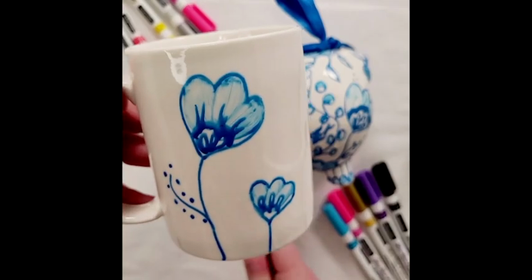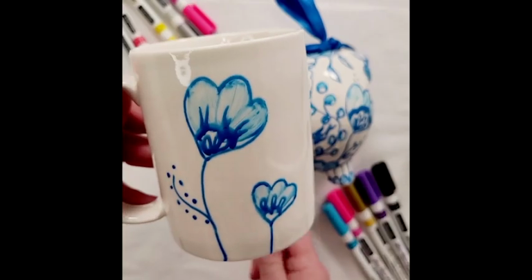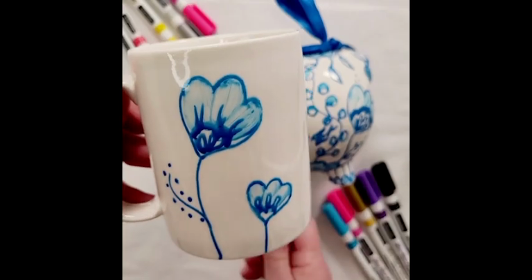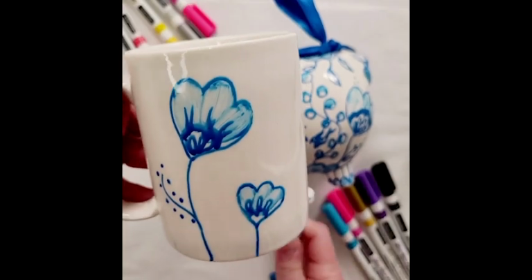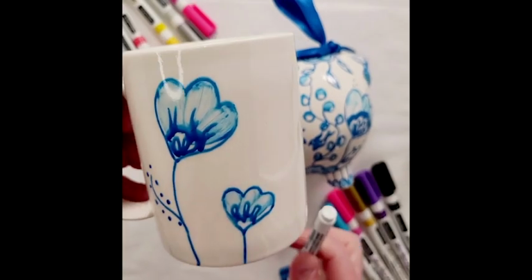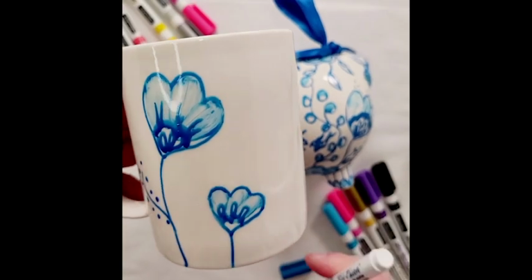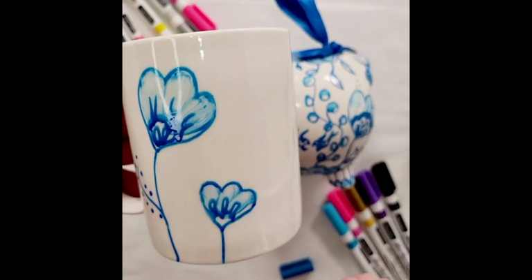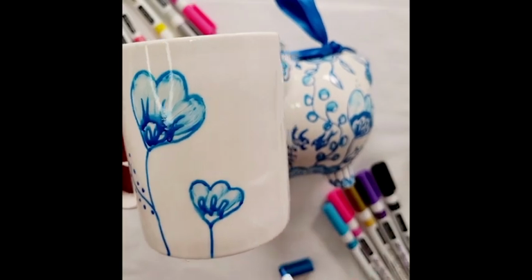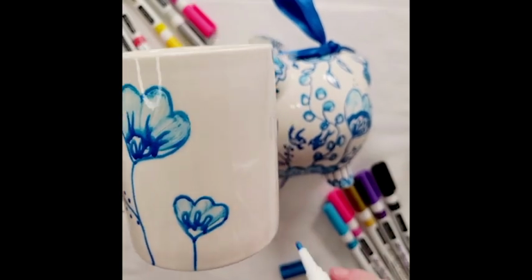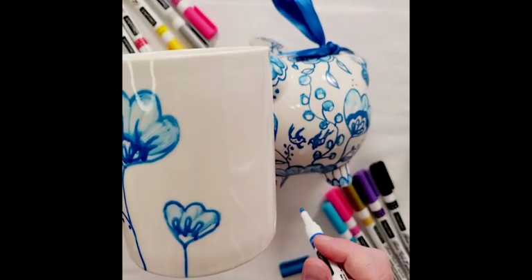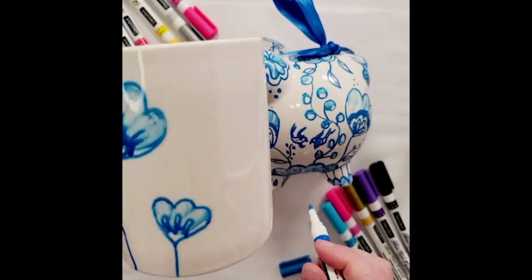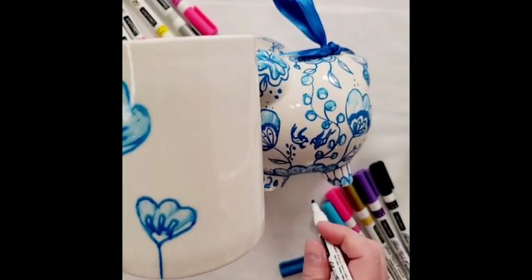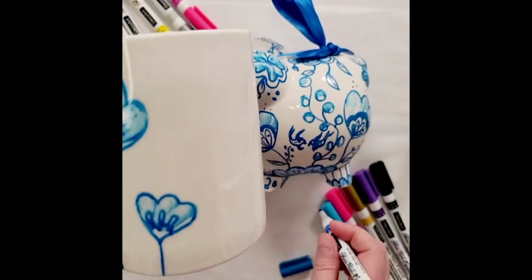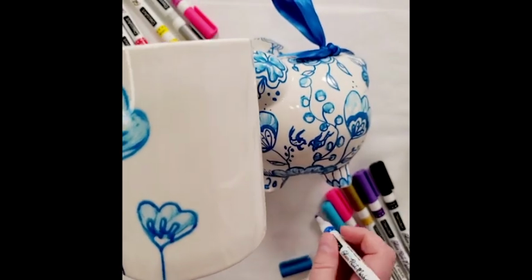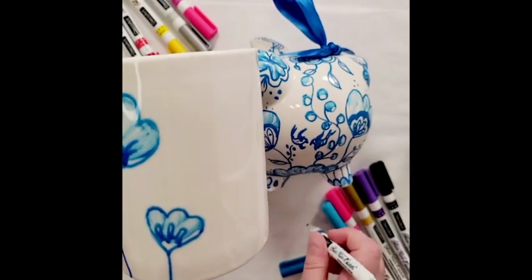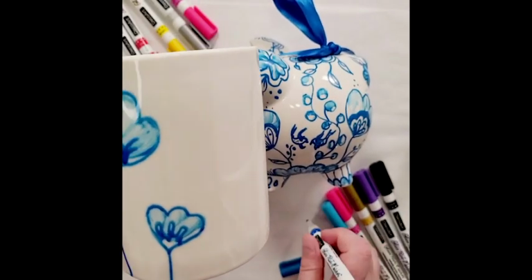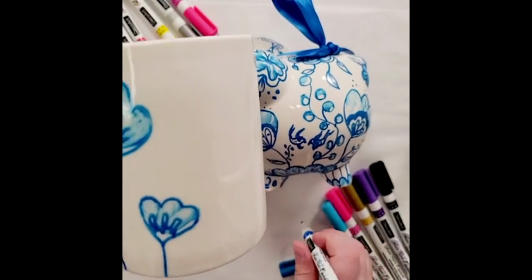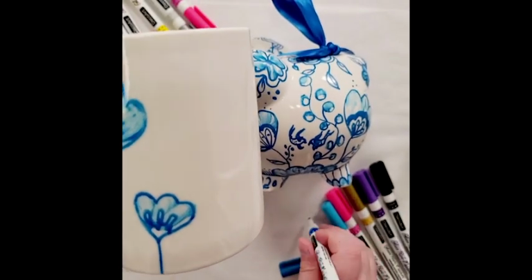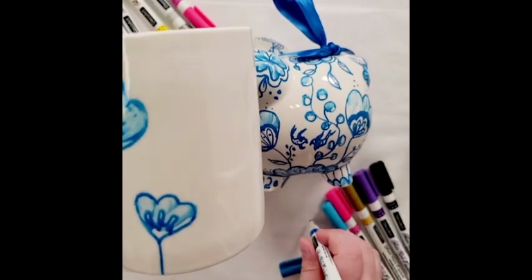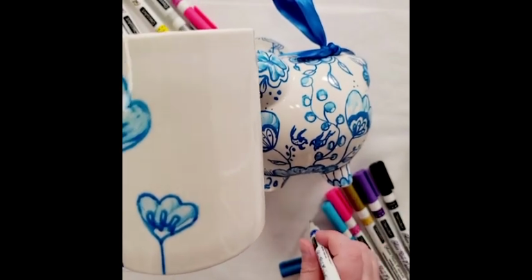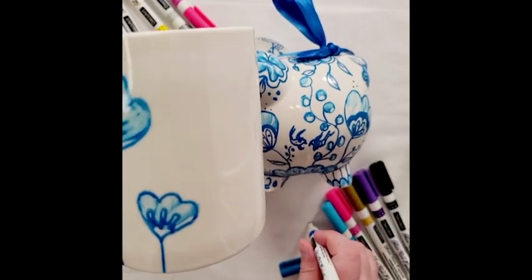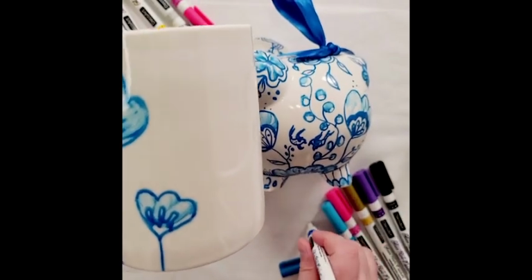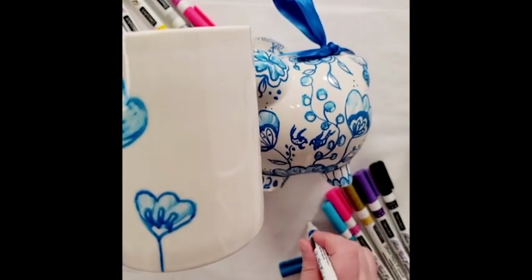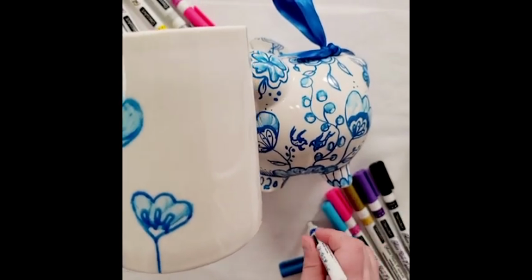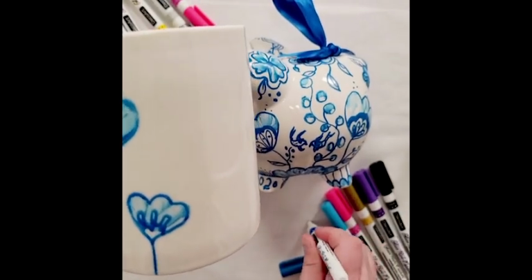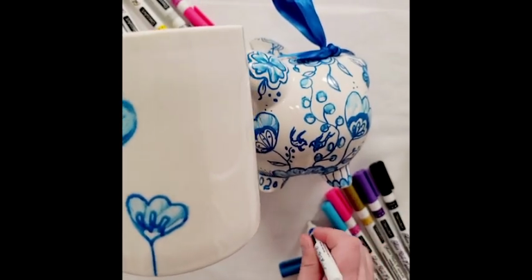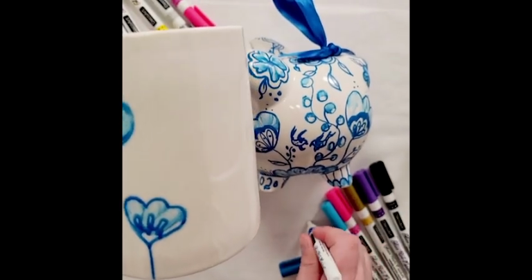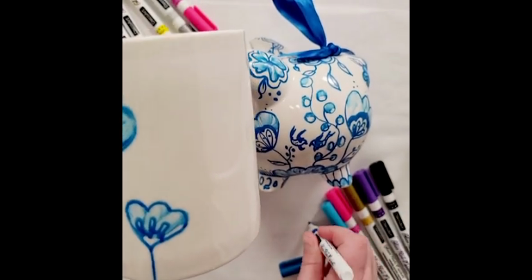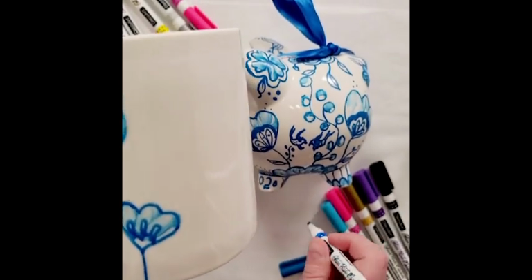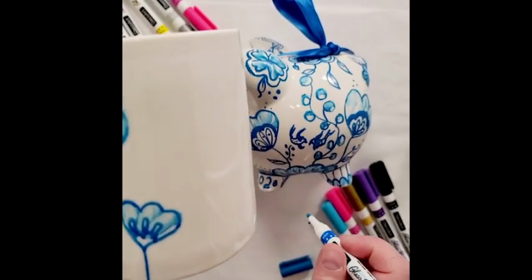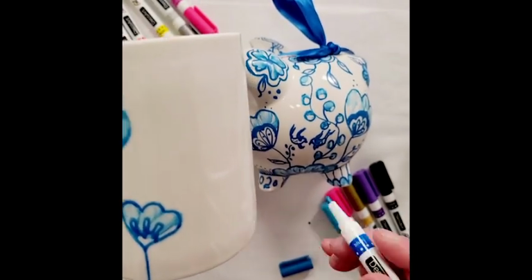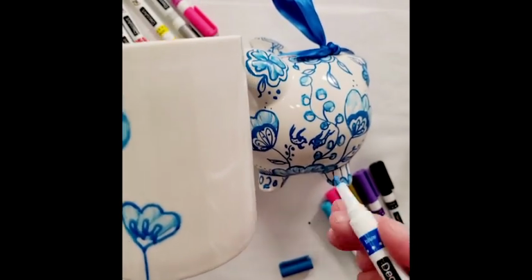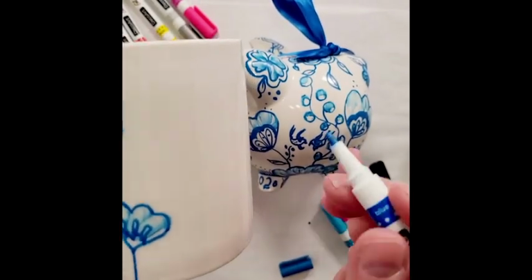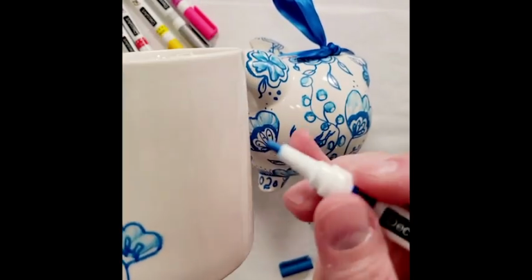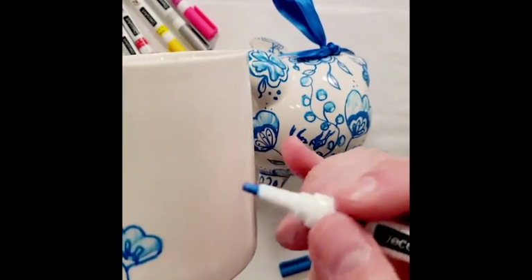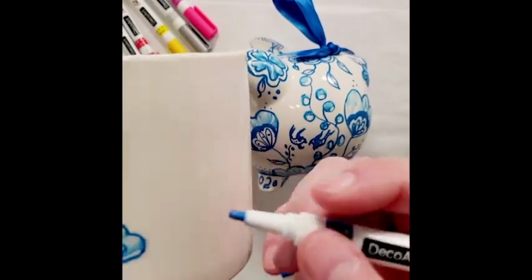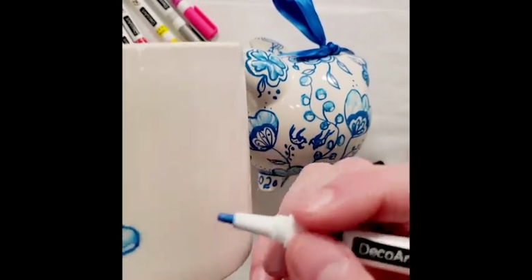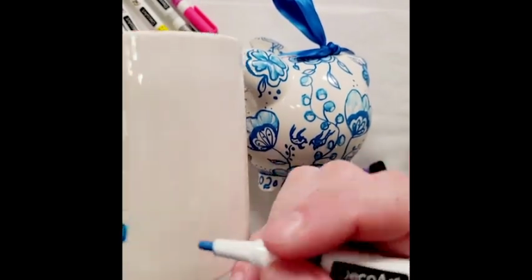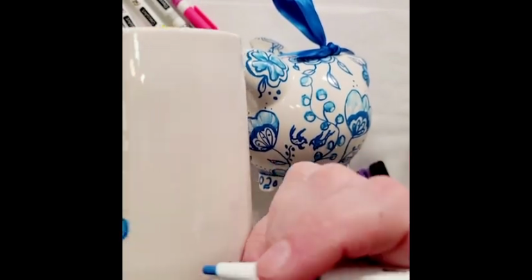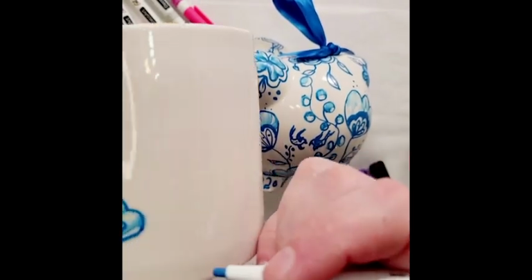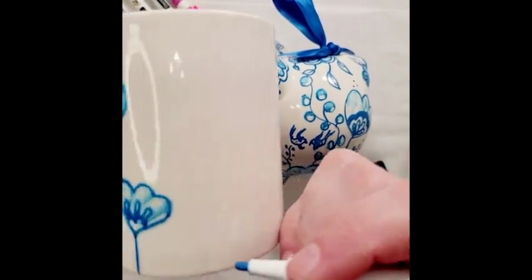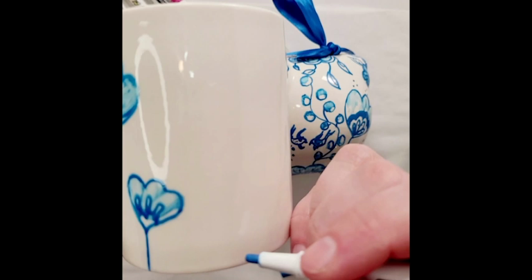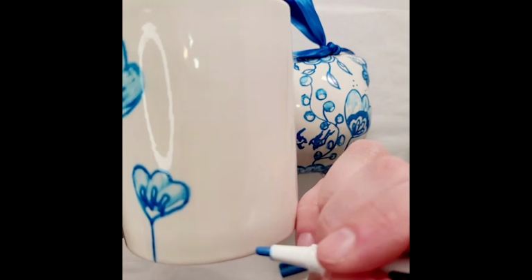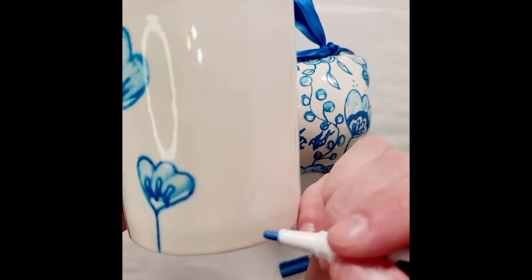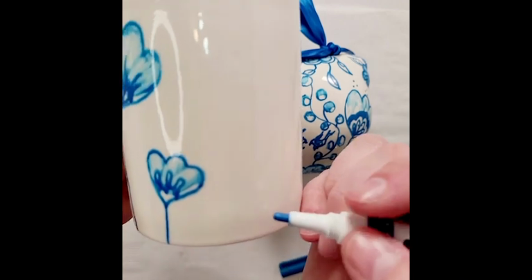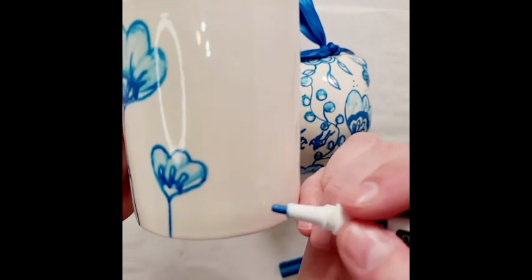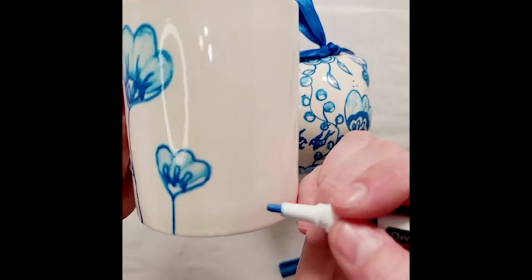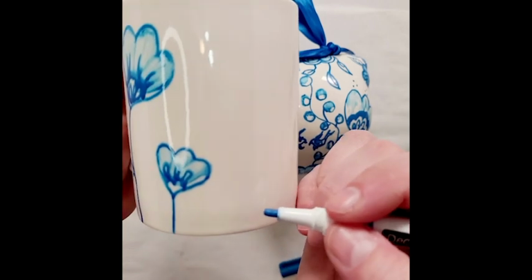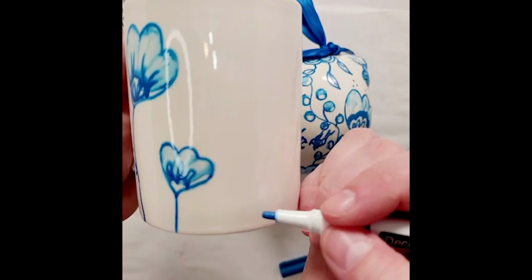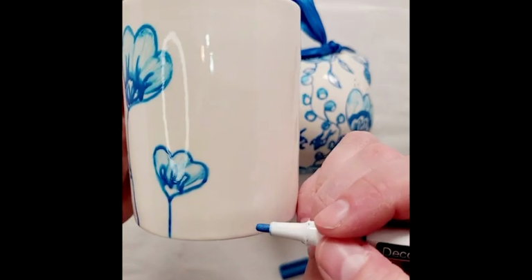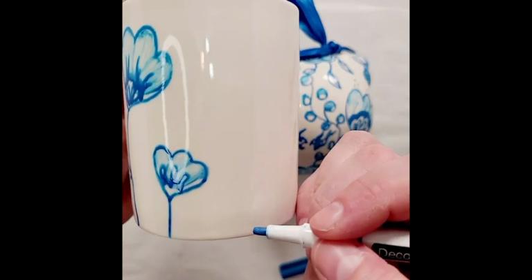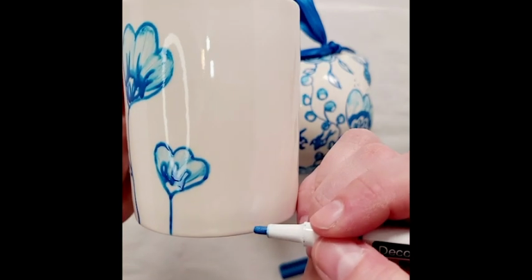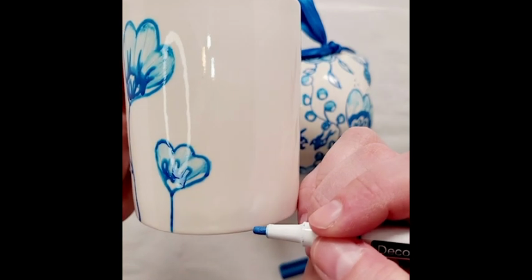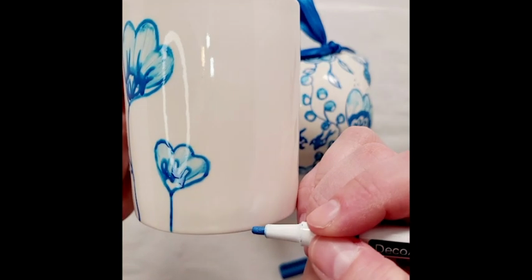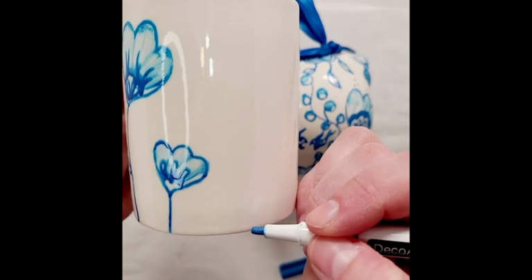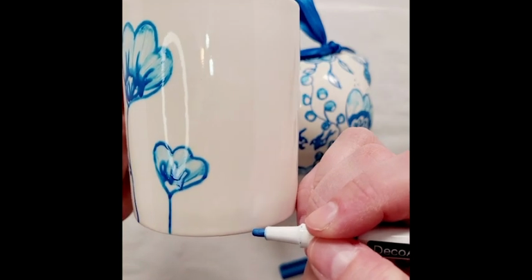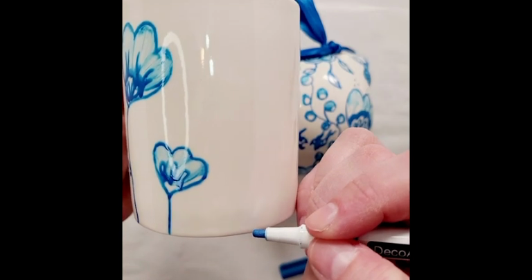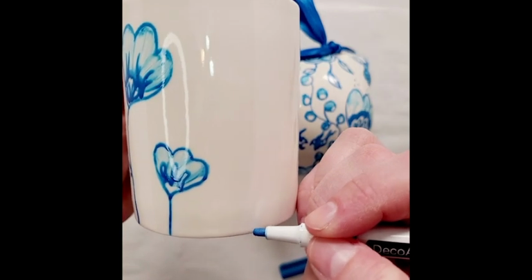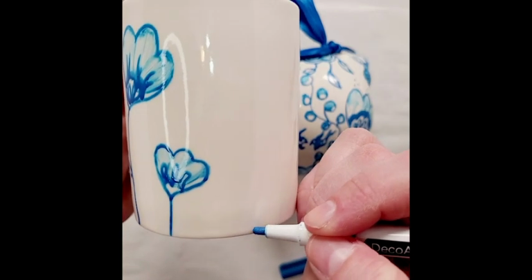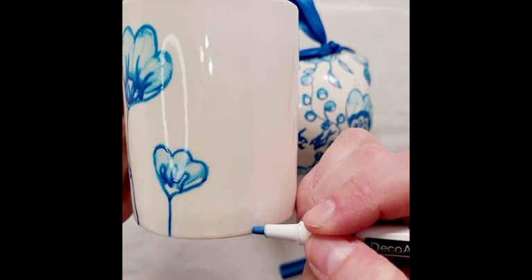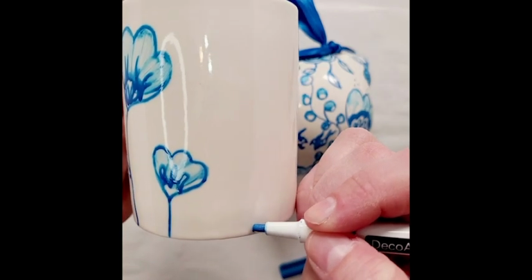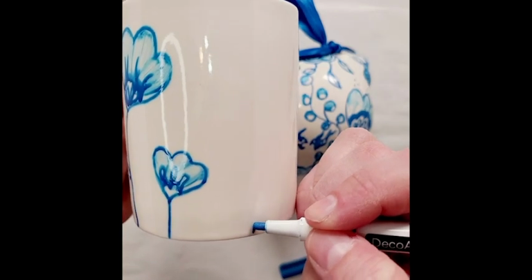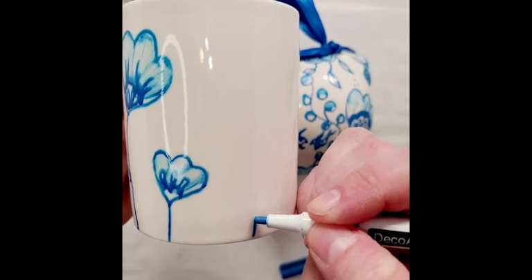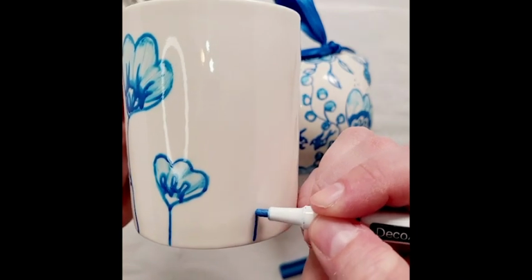All you need to do is prime your marker first. You just pump it on the table and then you draw your design on.